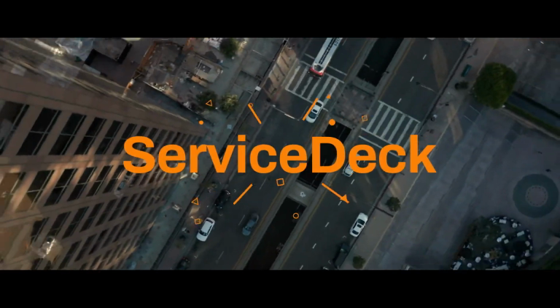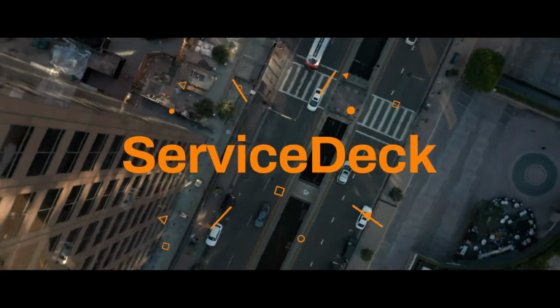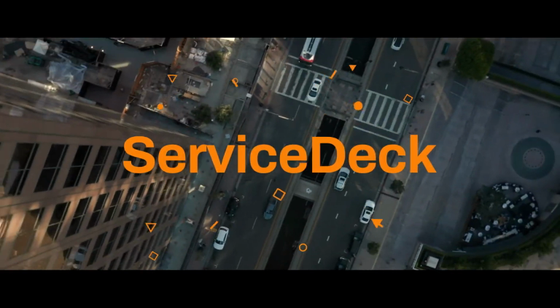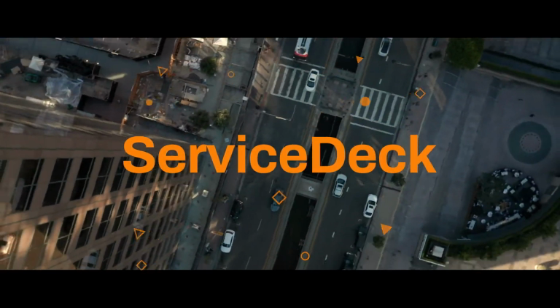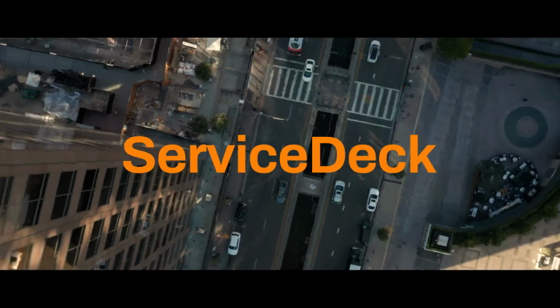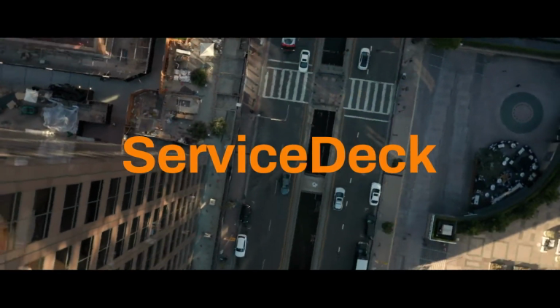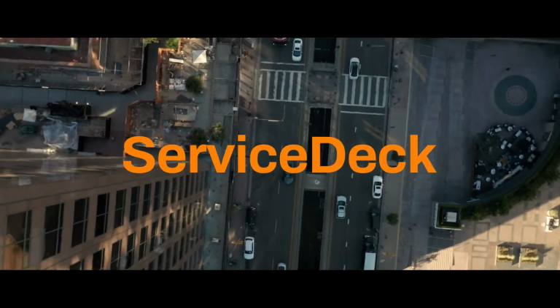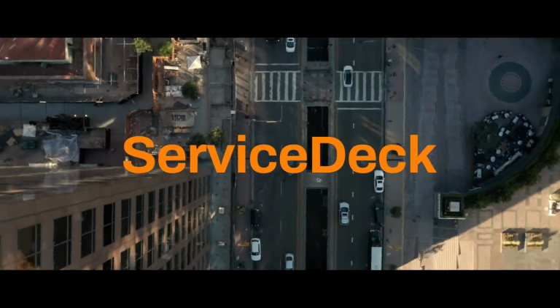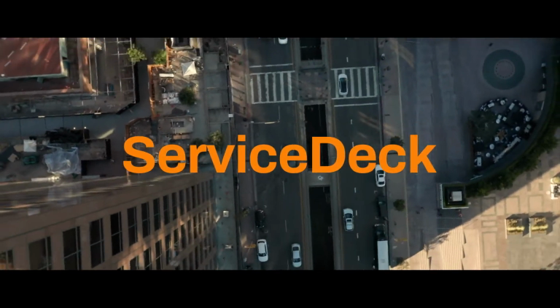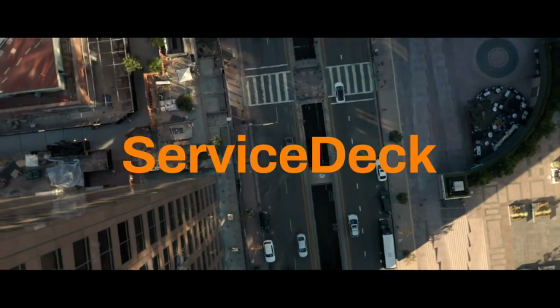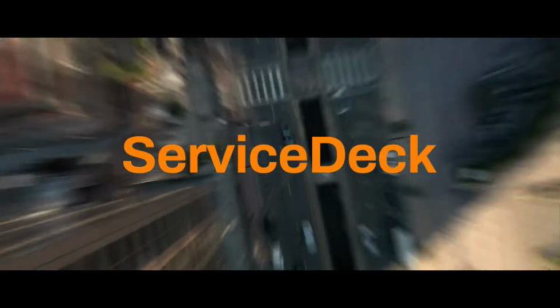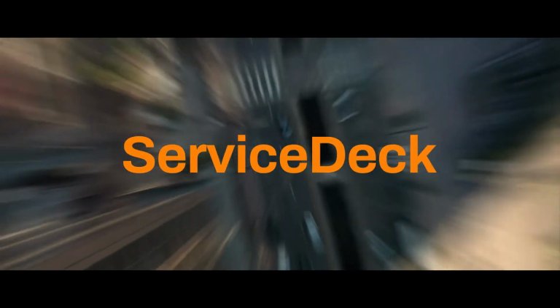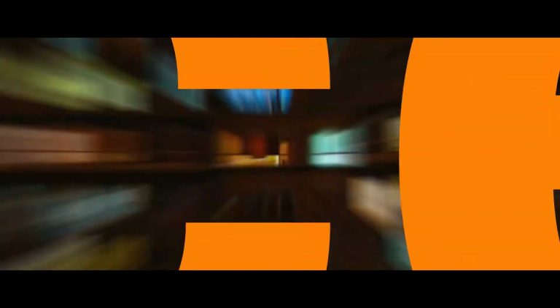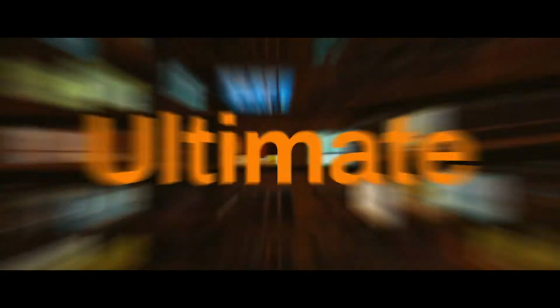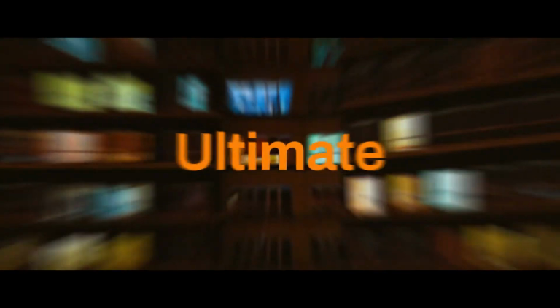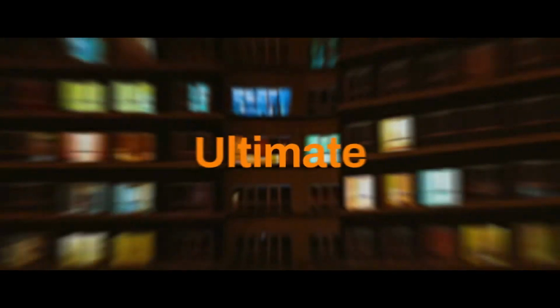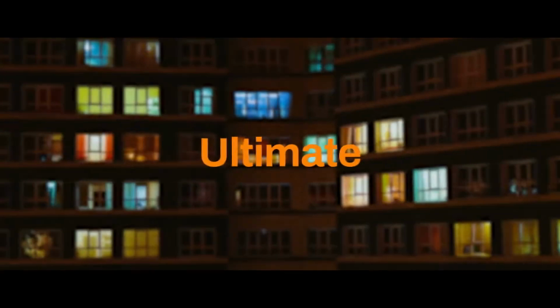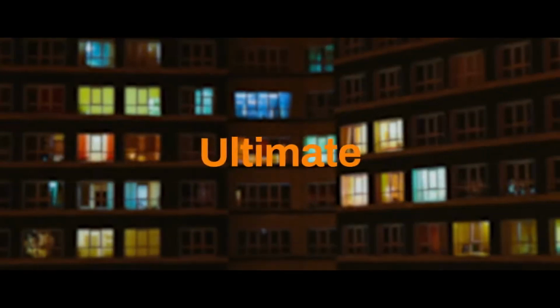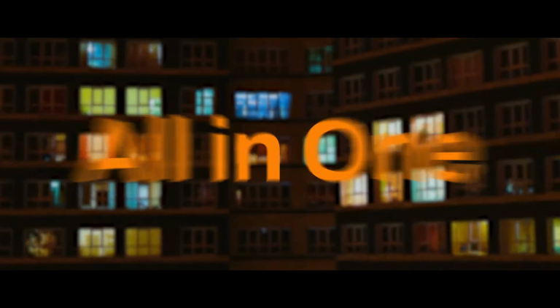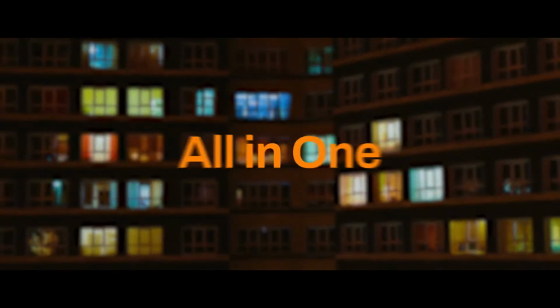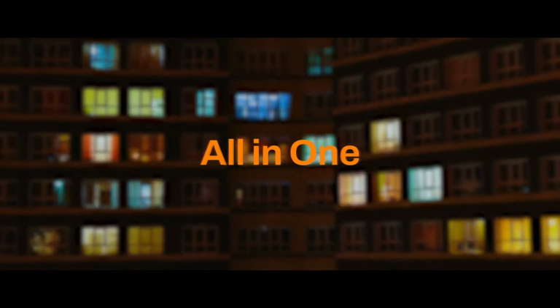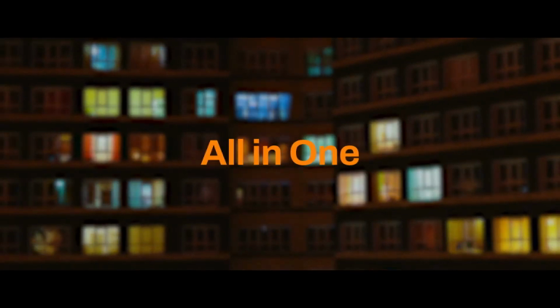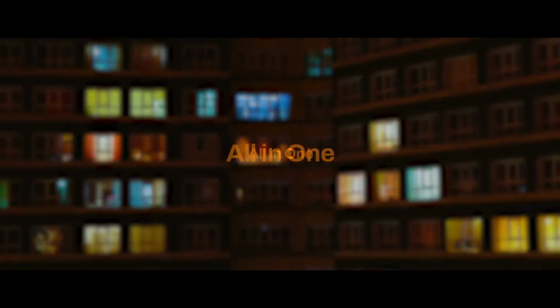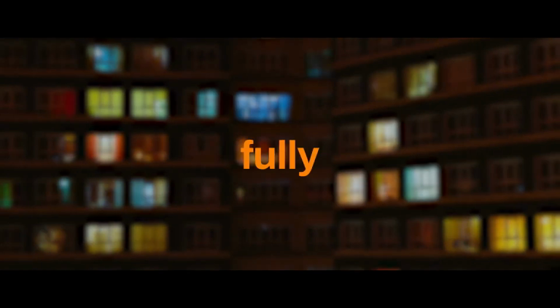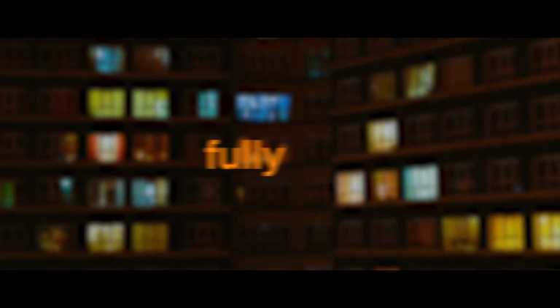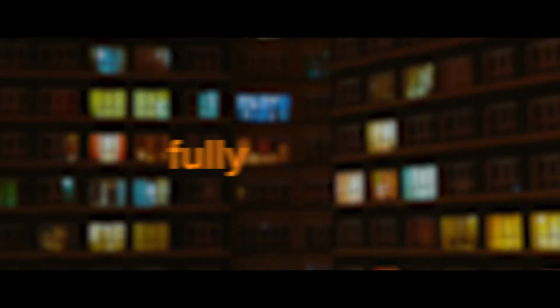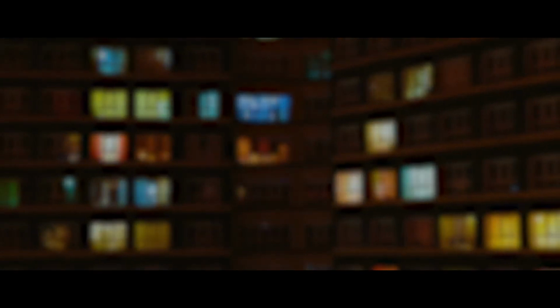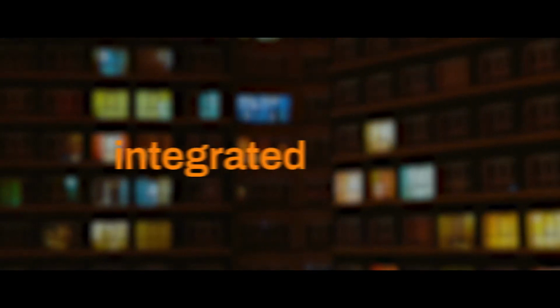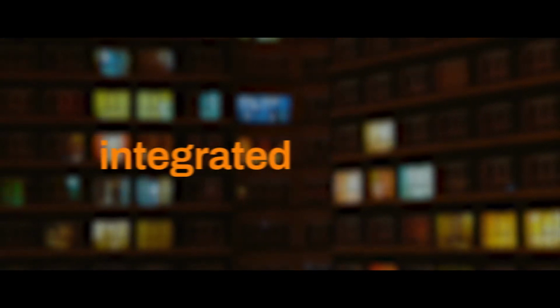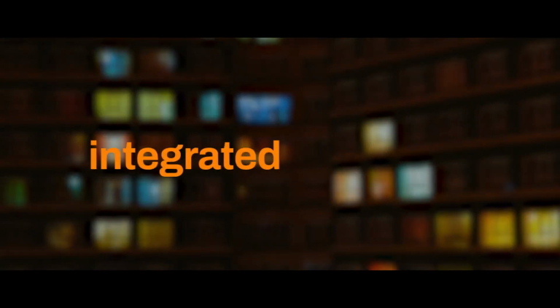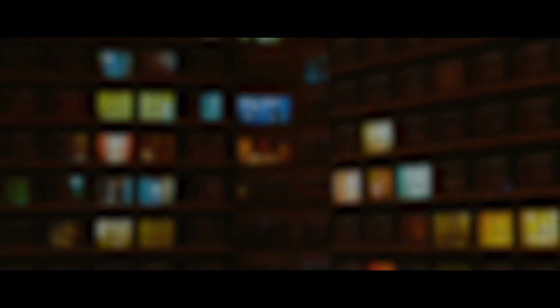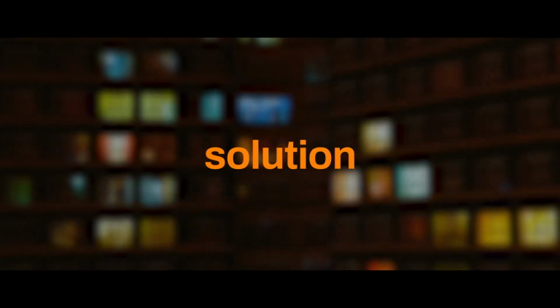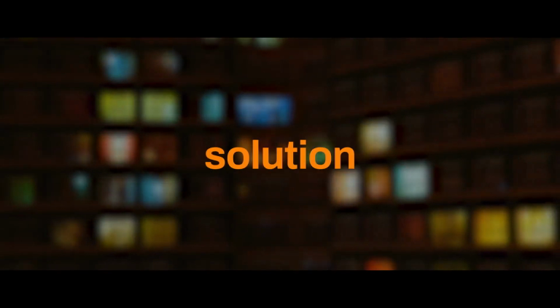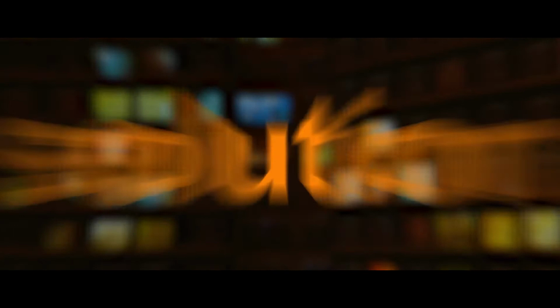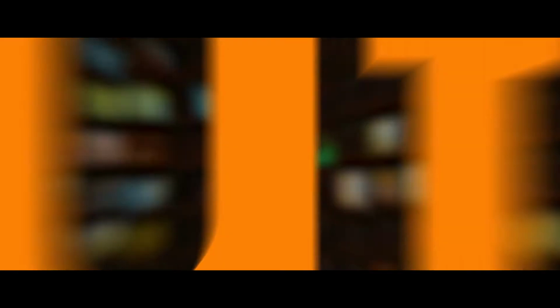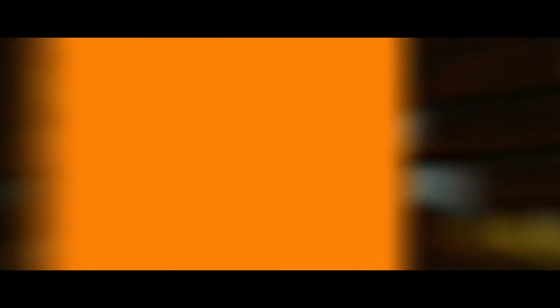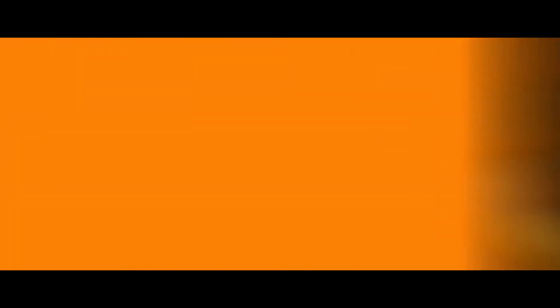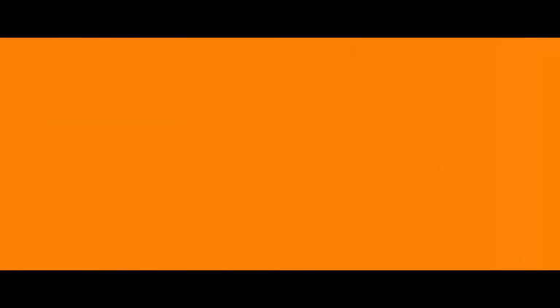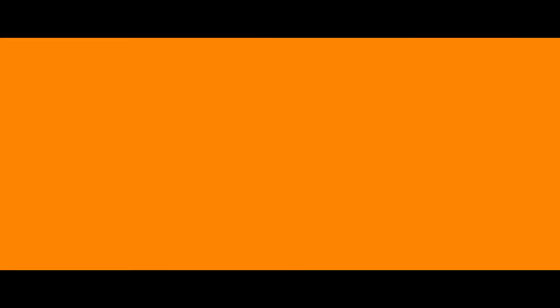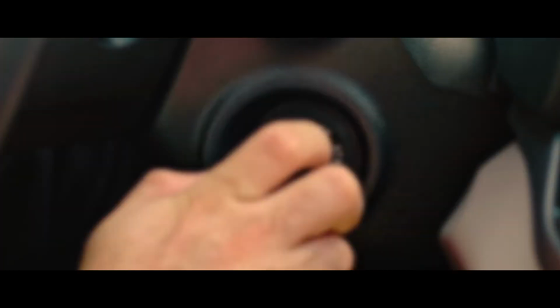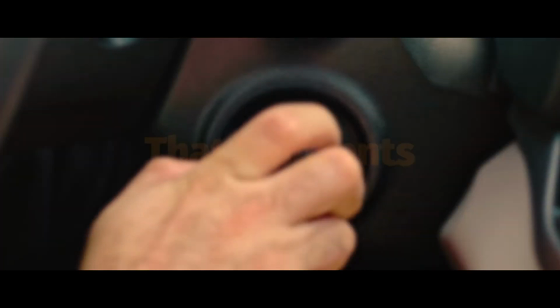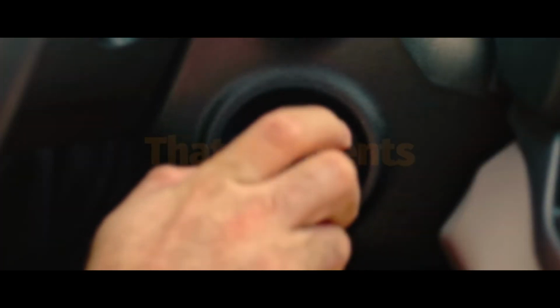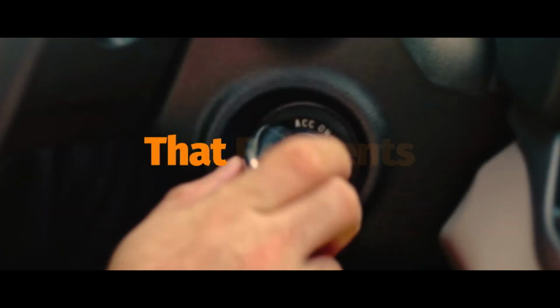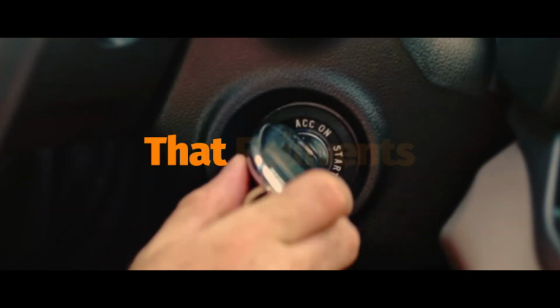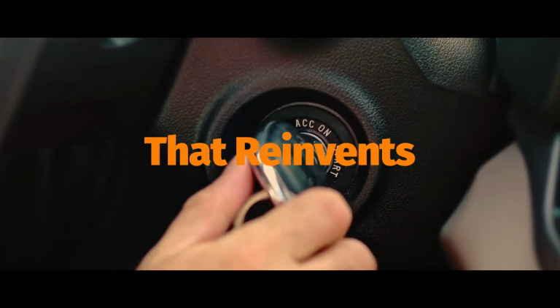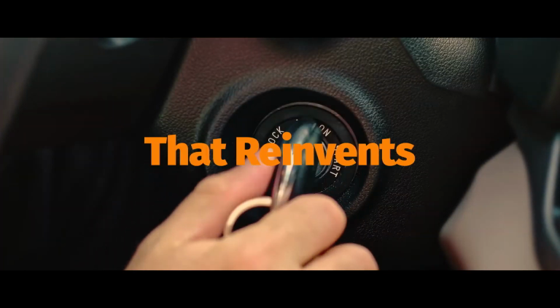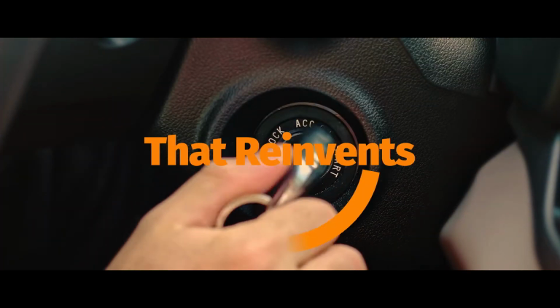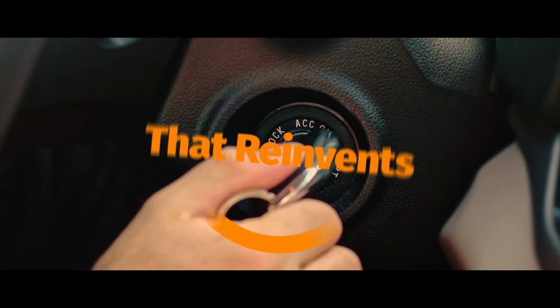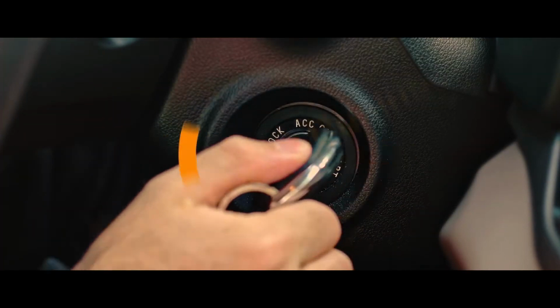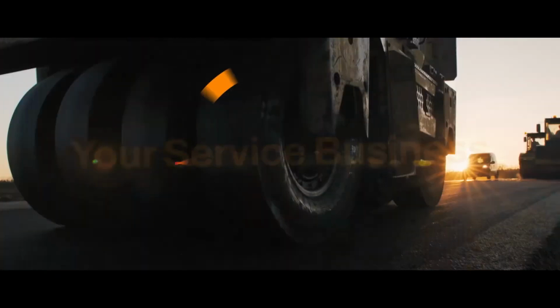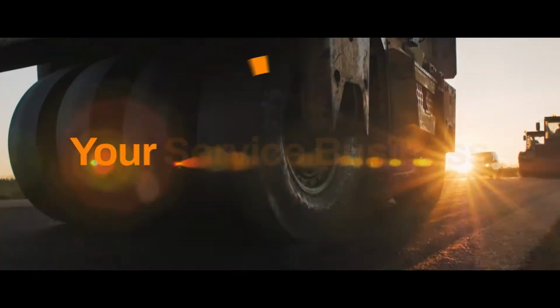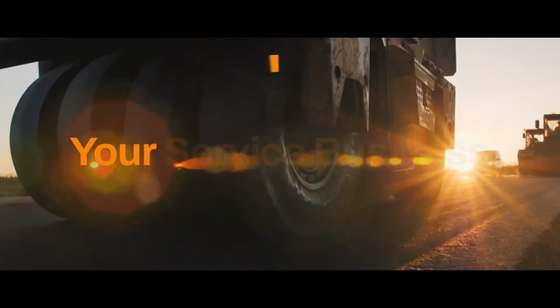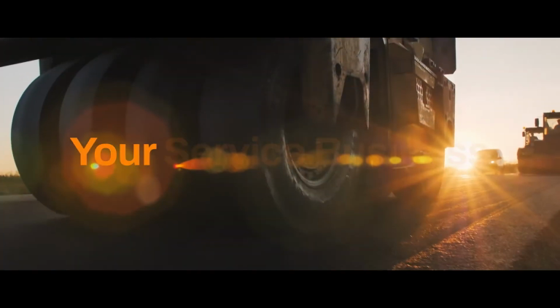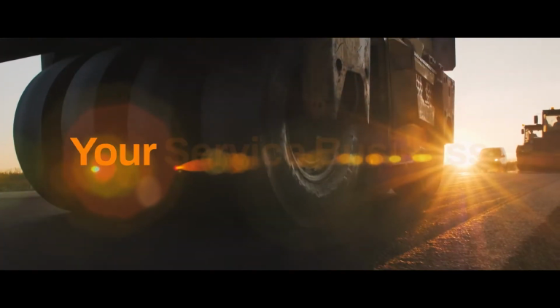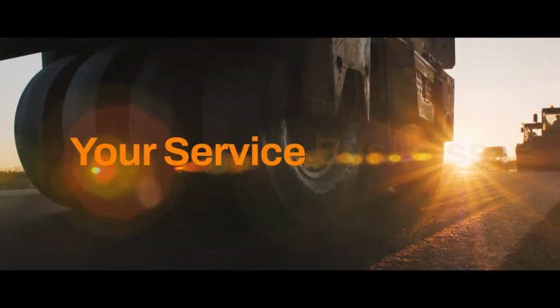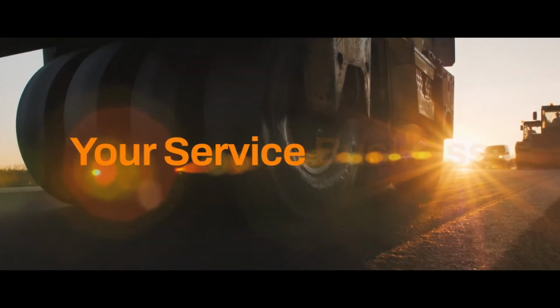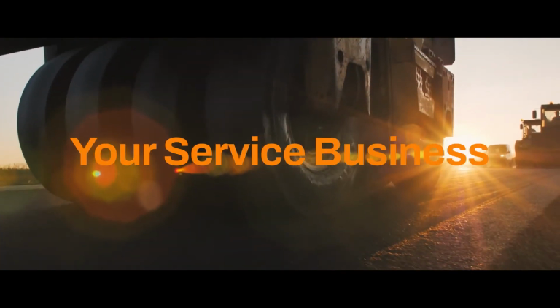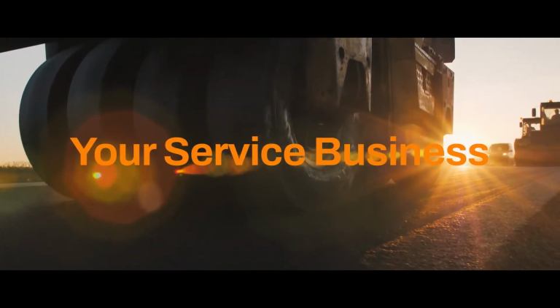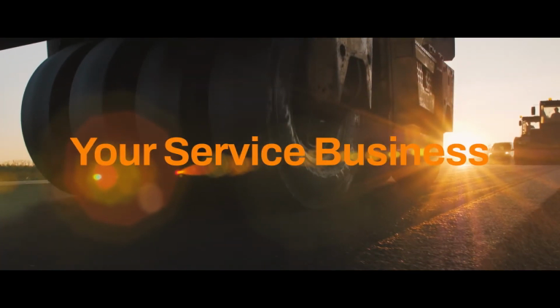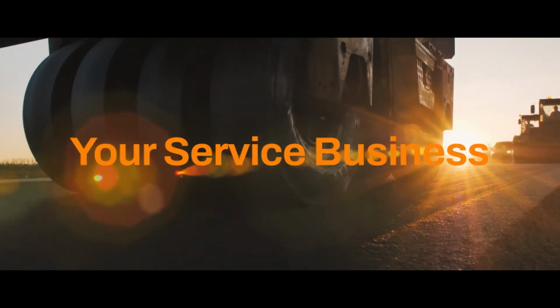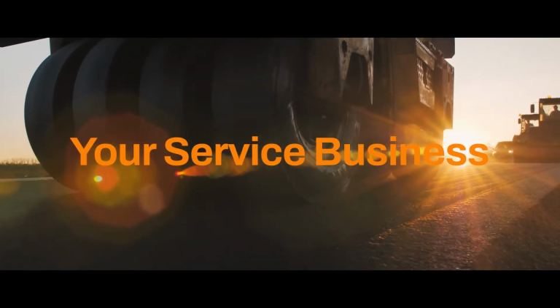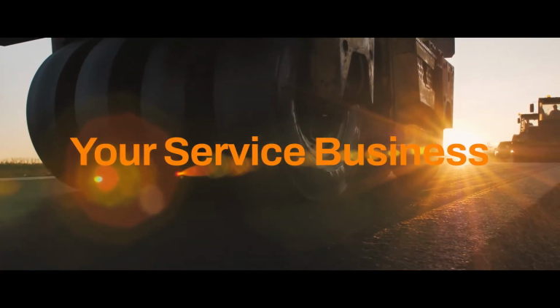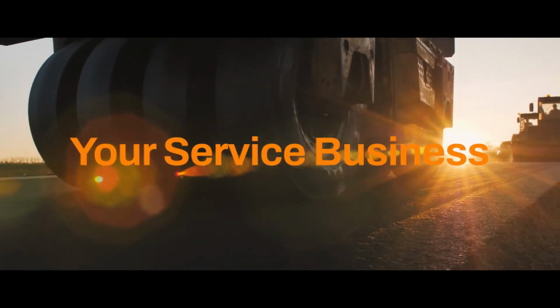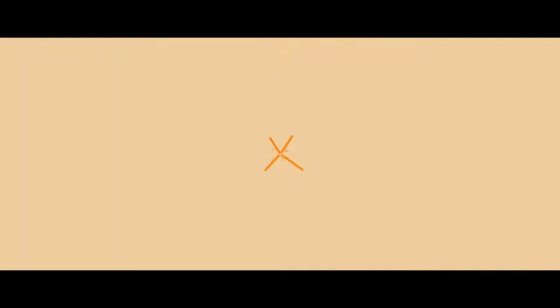Meet ServiceDeck, the ultimate all-in-one, fully integrated solution that reinvents the way you run your service business.